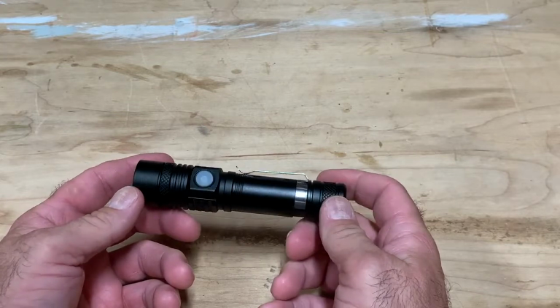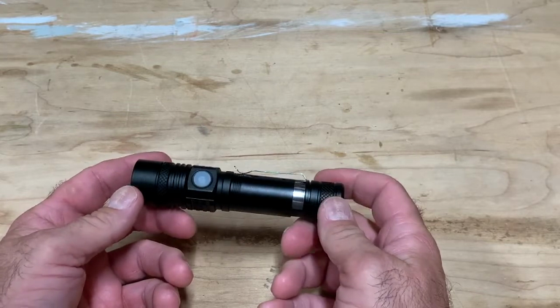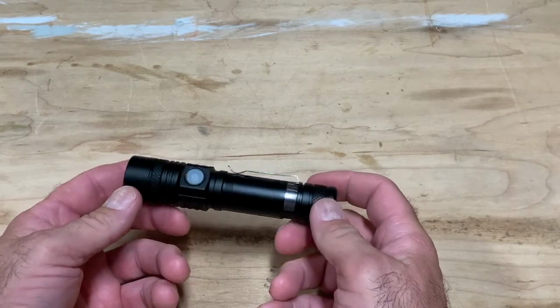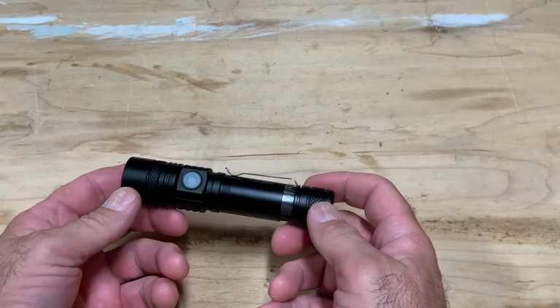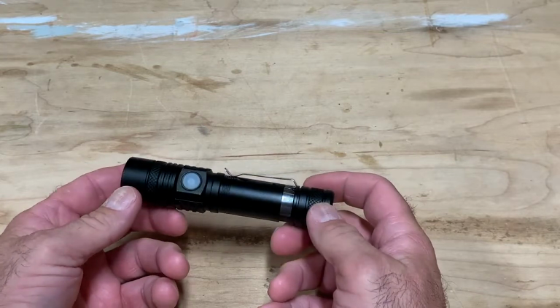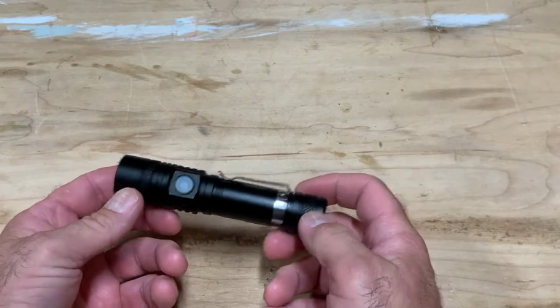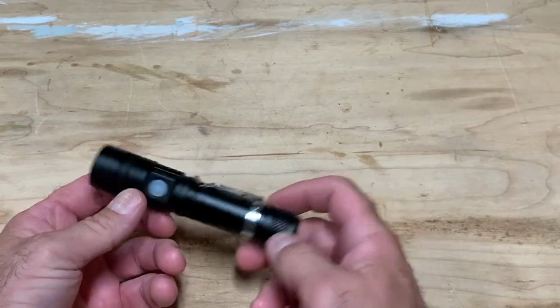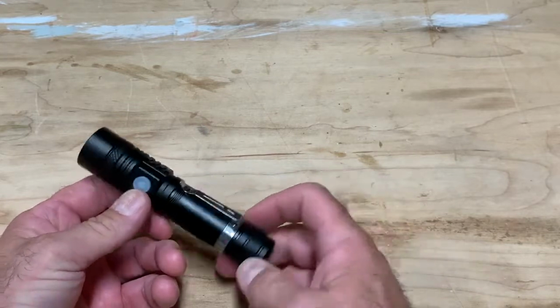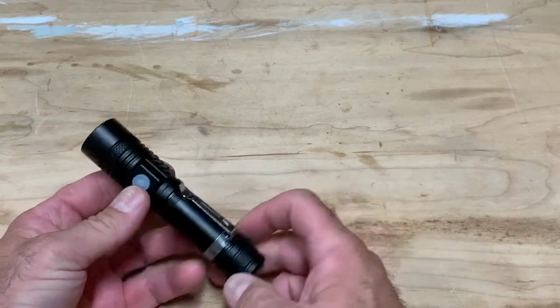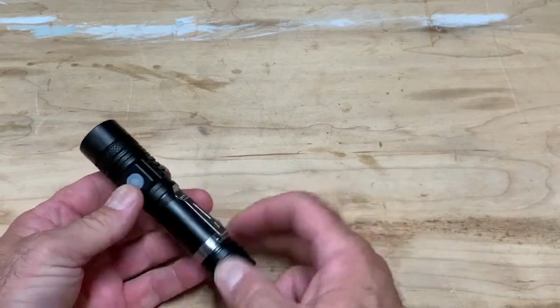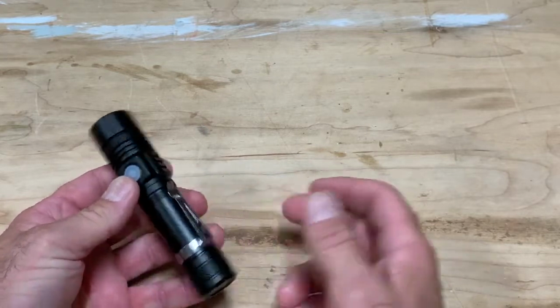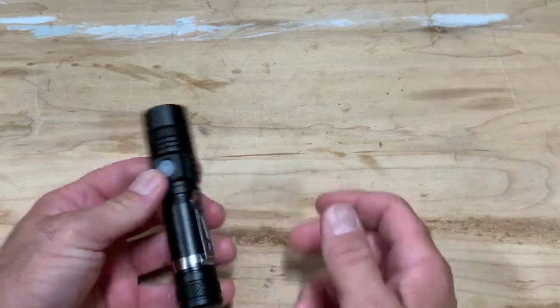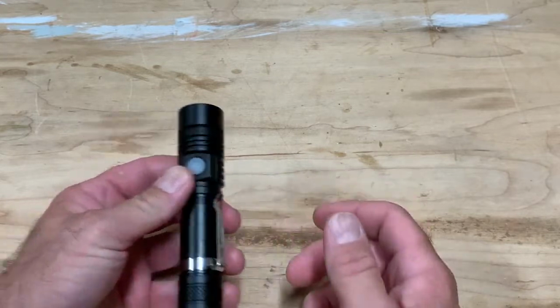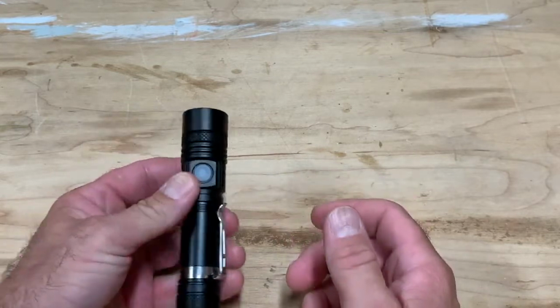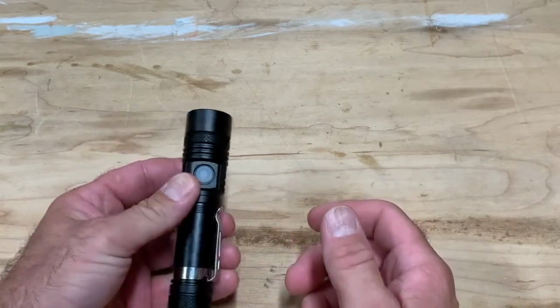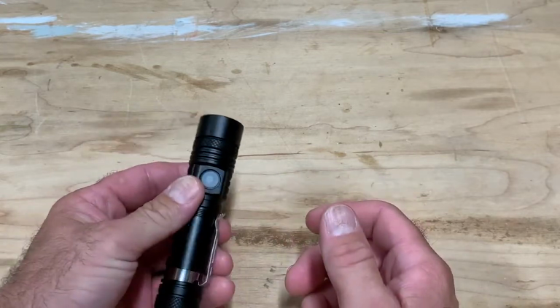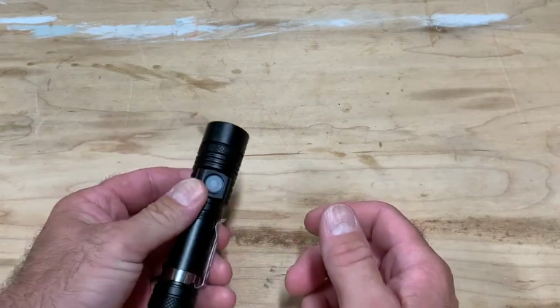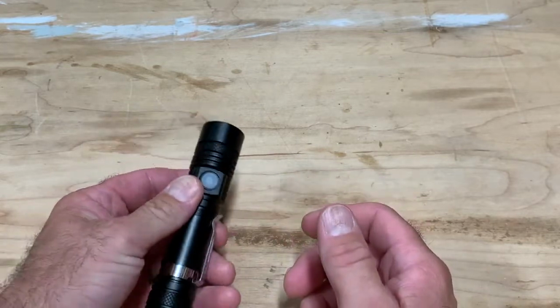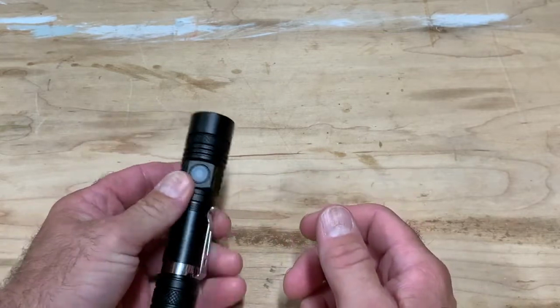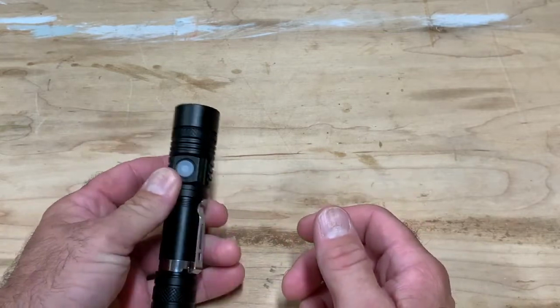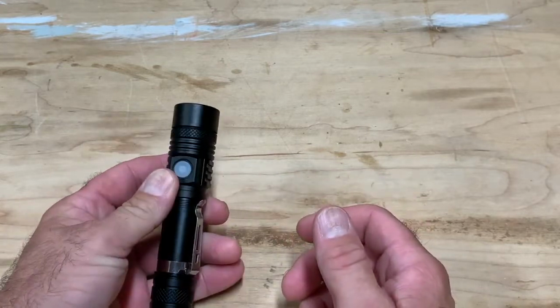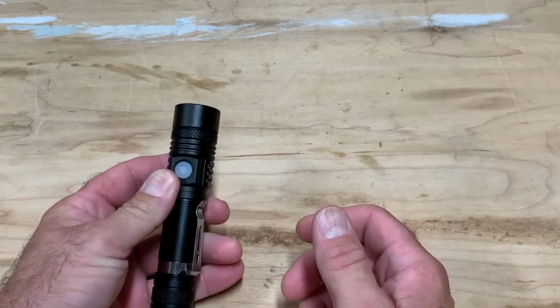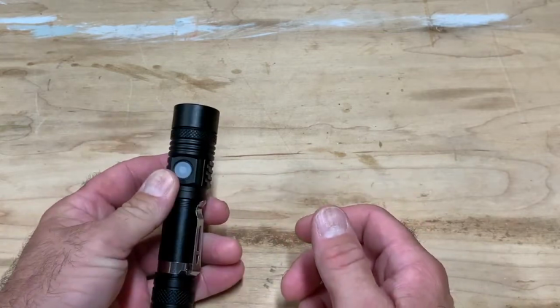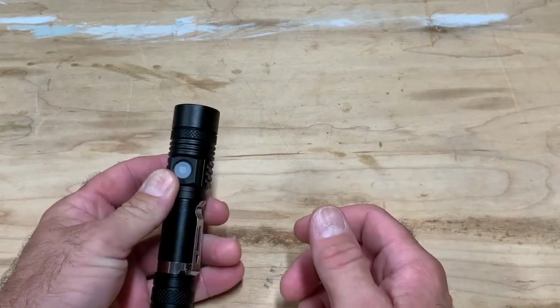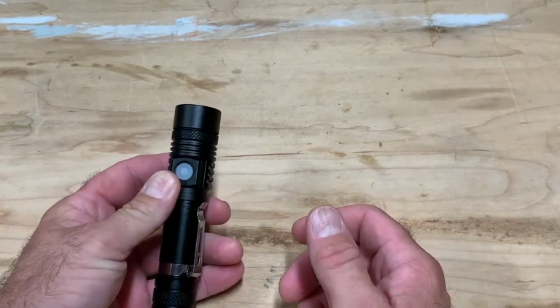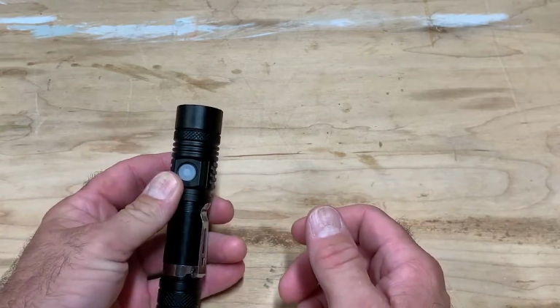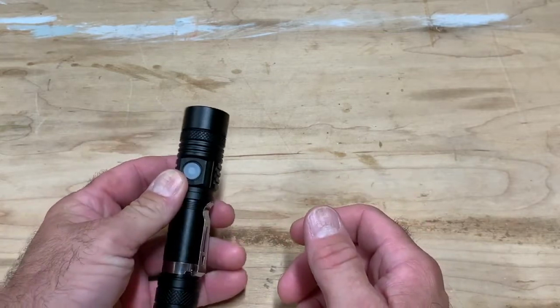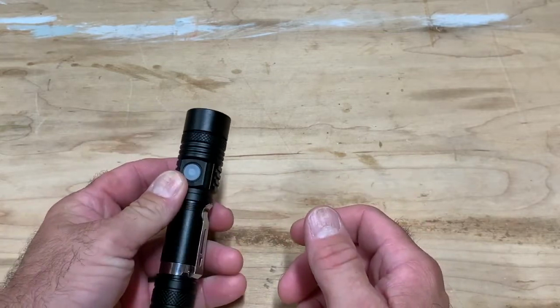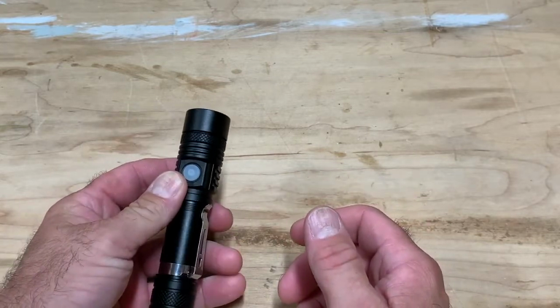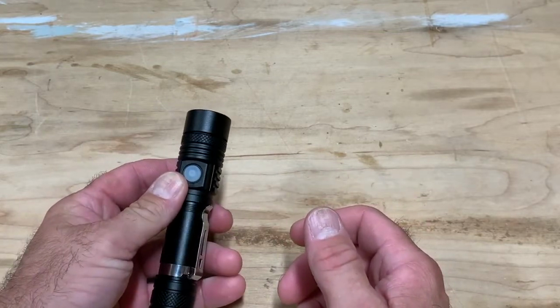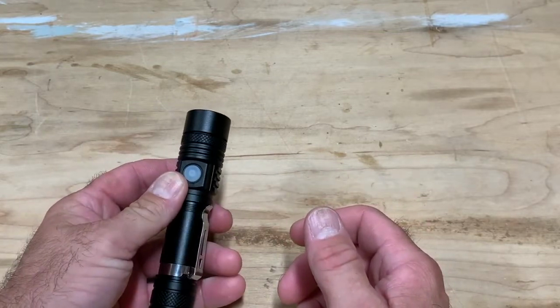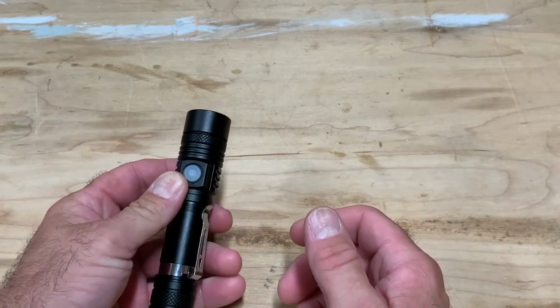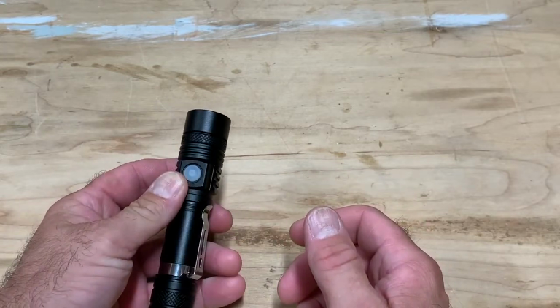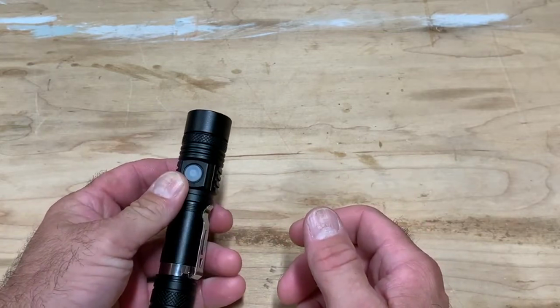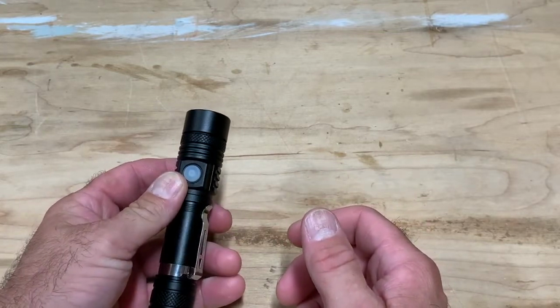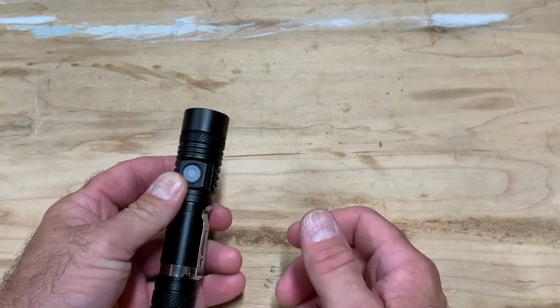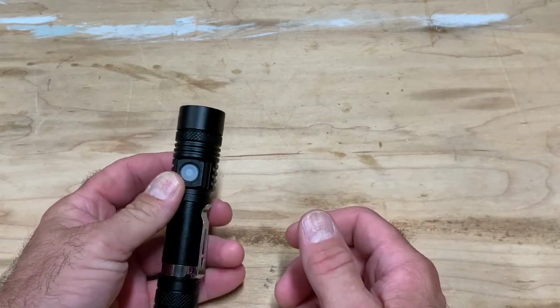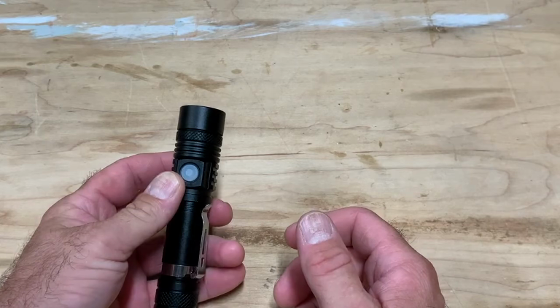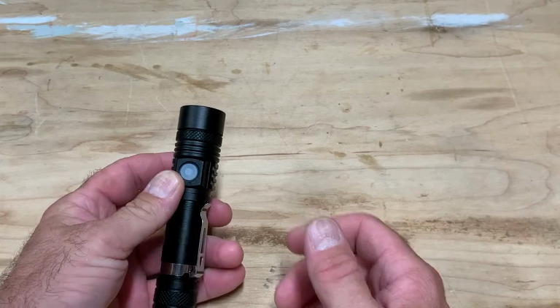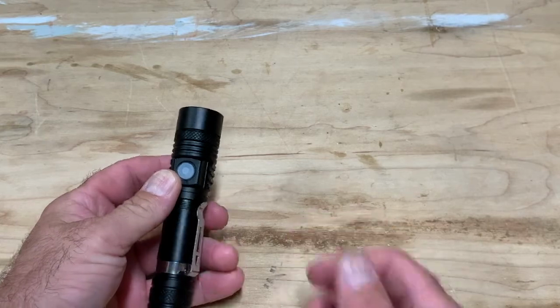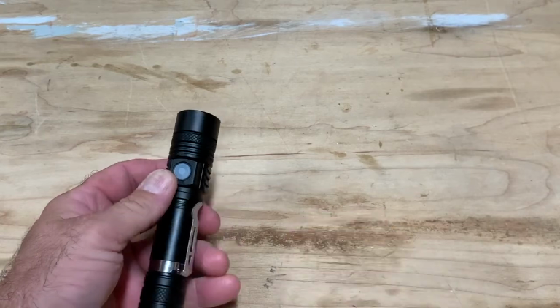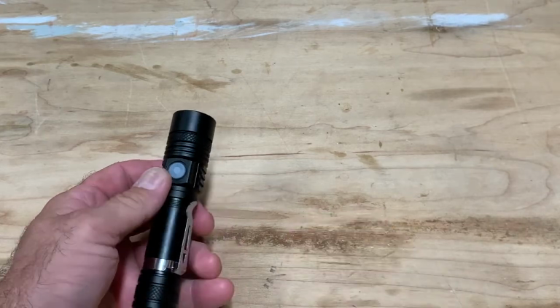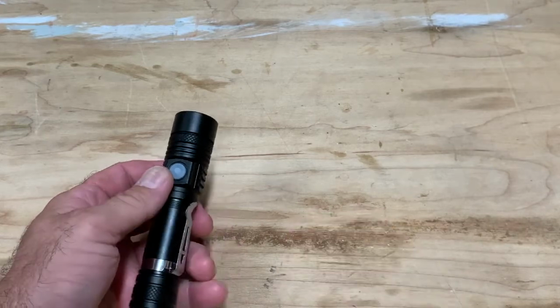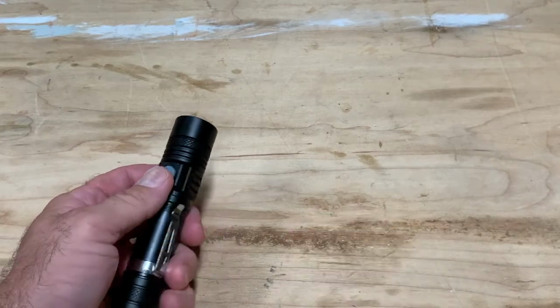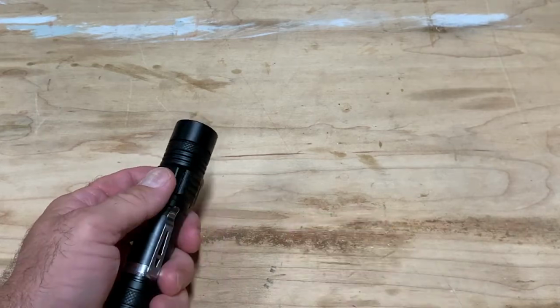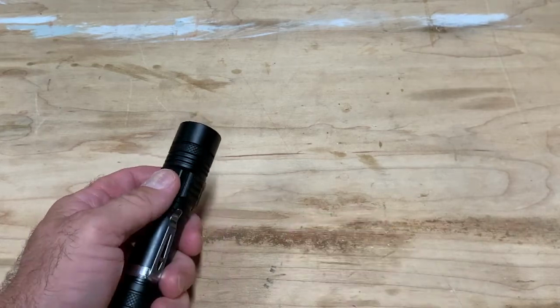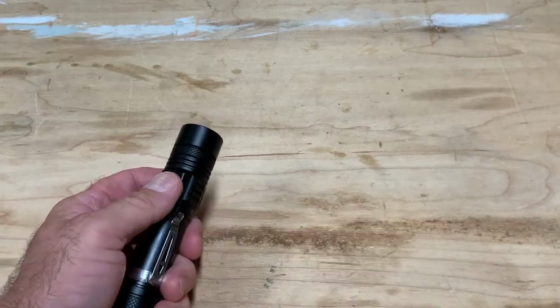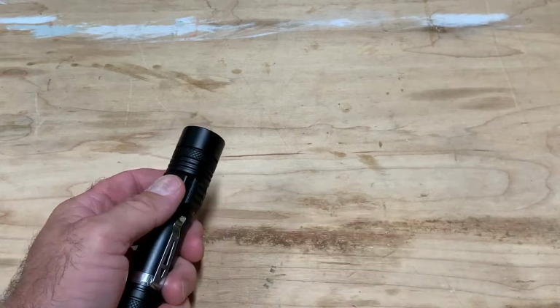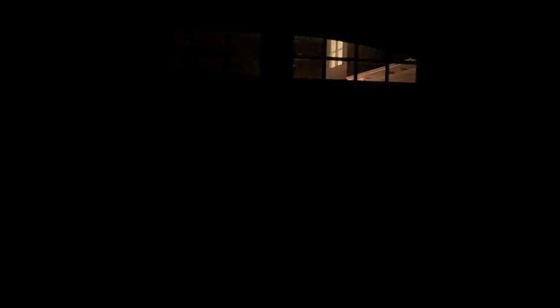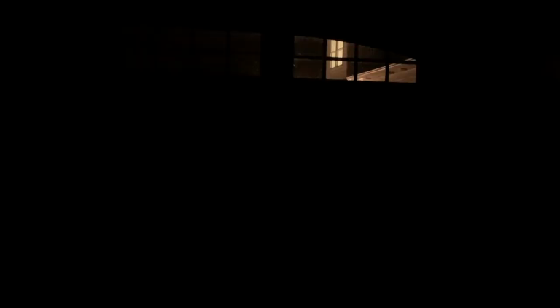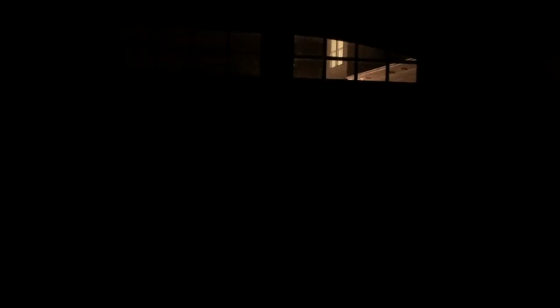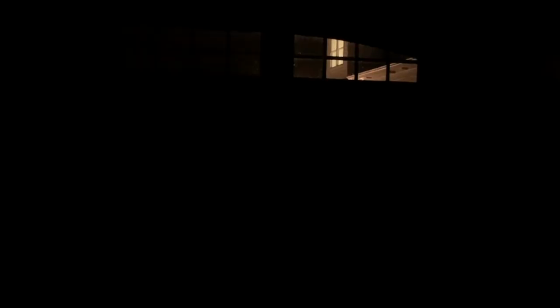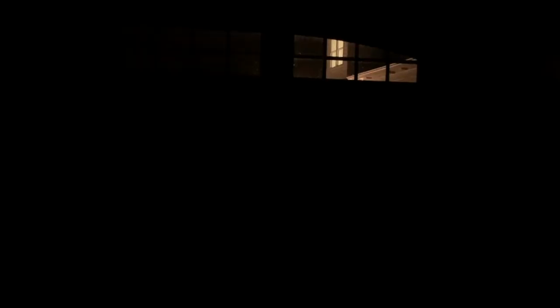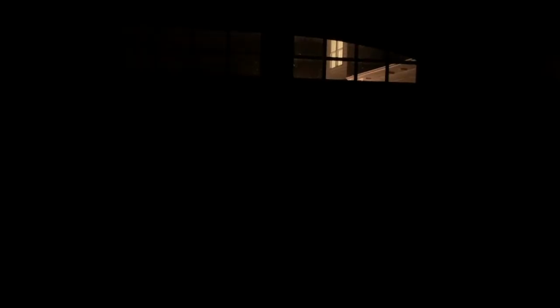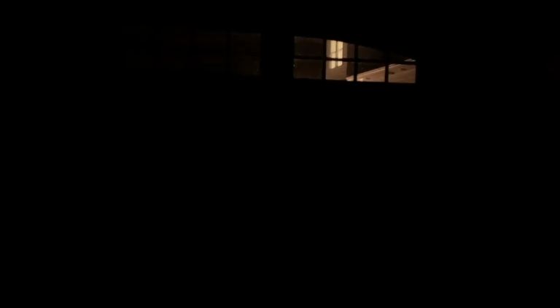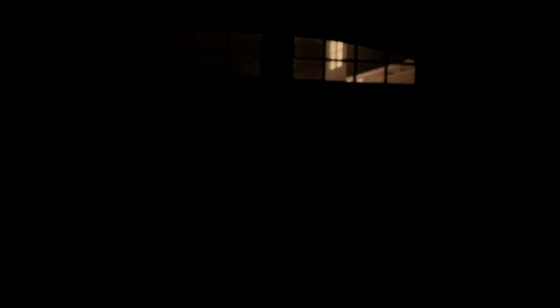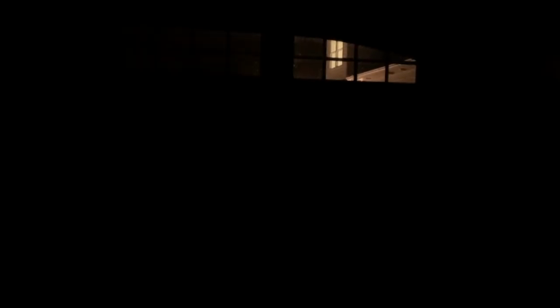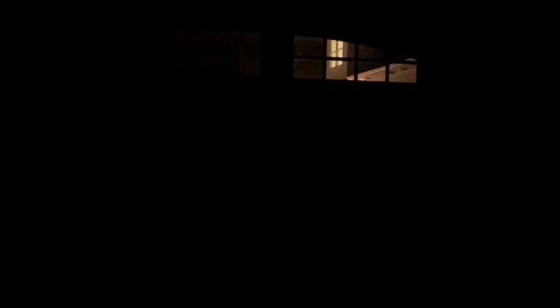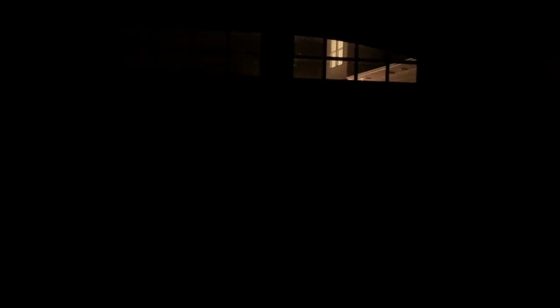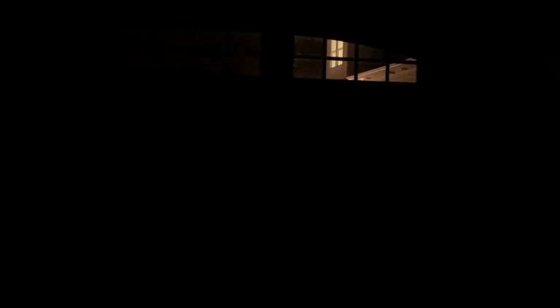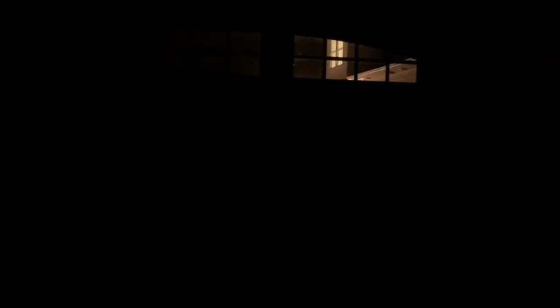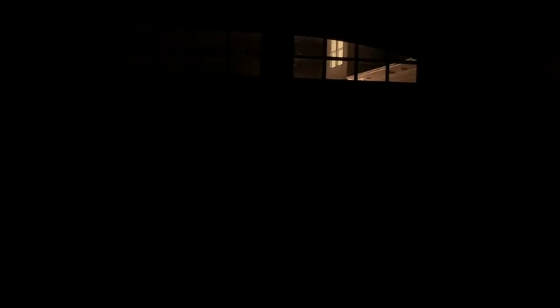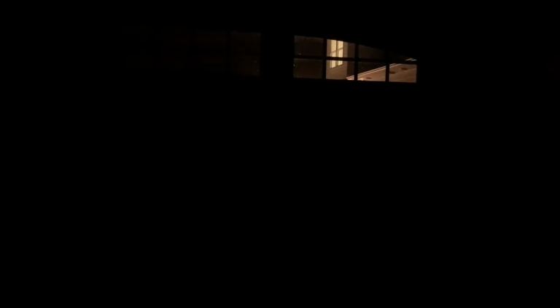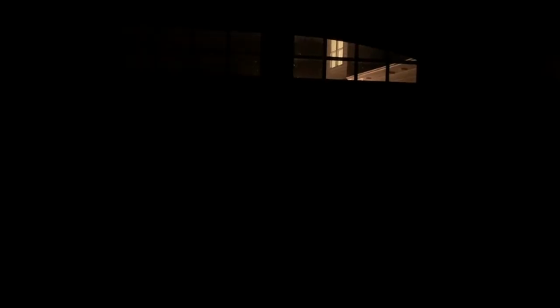I'll leave a link in the description so if you're interested you can find it and get yourself a package of two. Hopefully you'll like them like I do — small, compact, really bright flashlights.